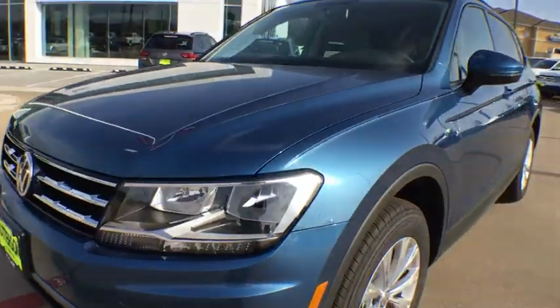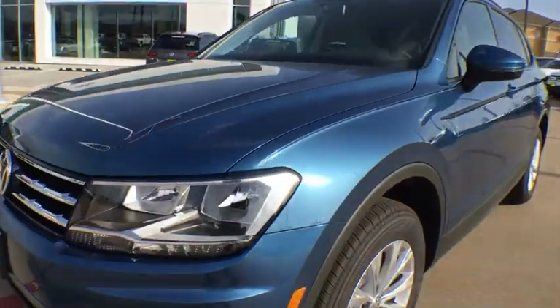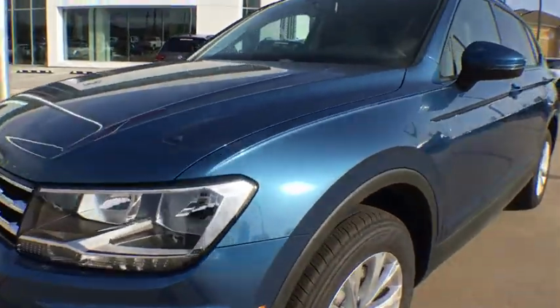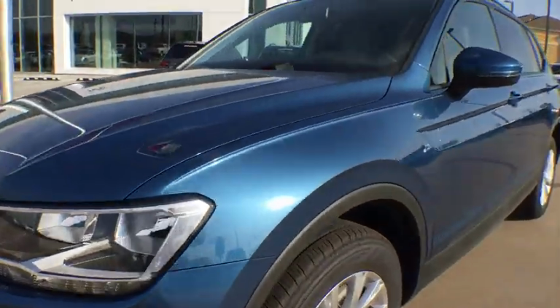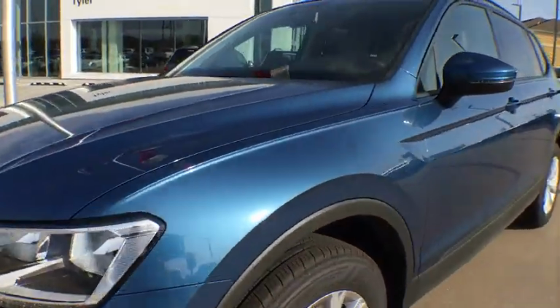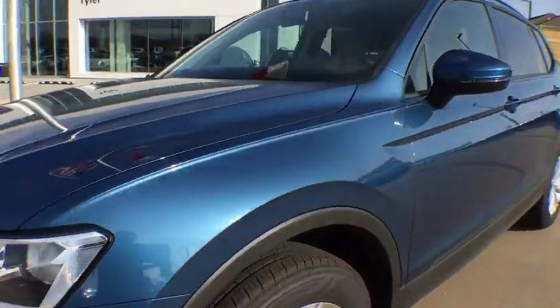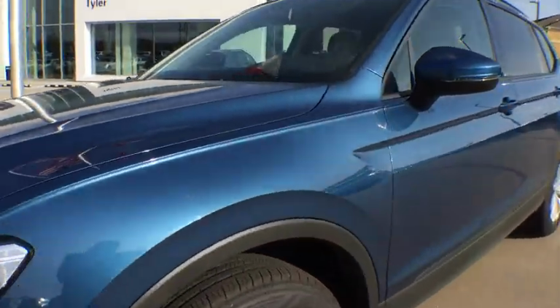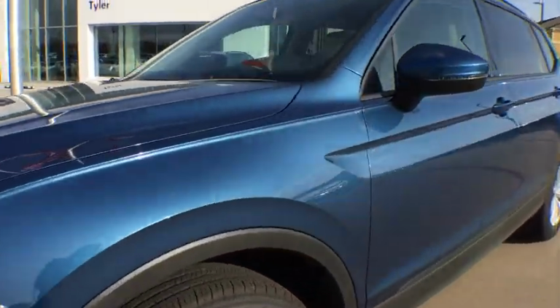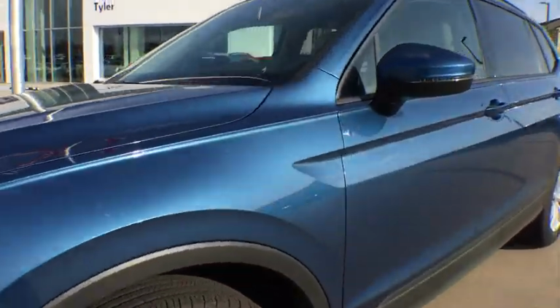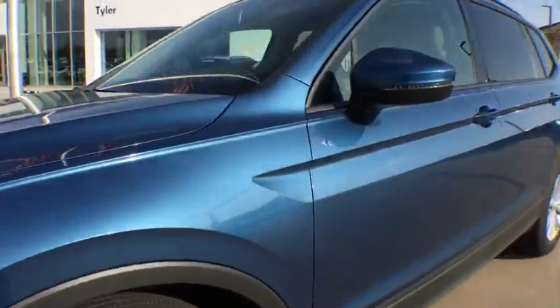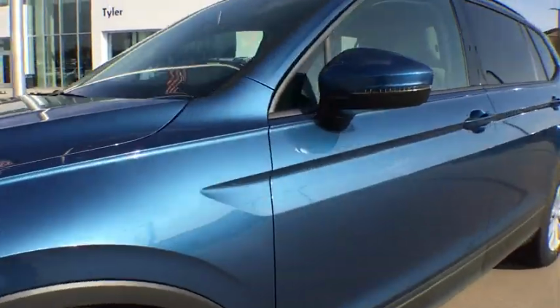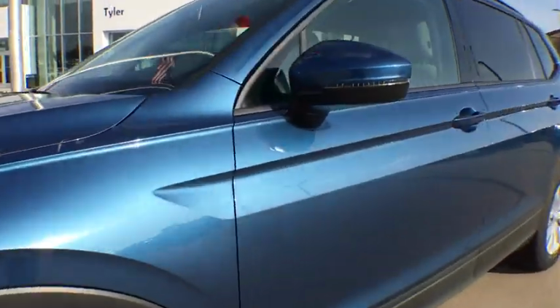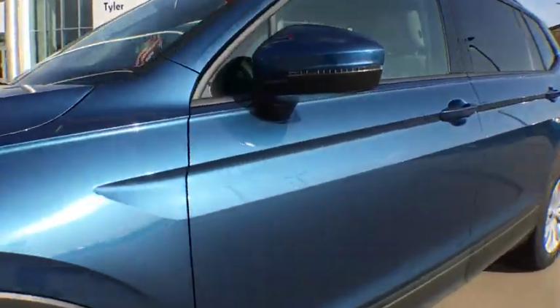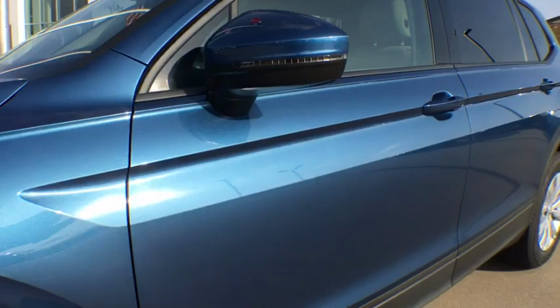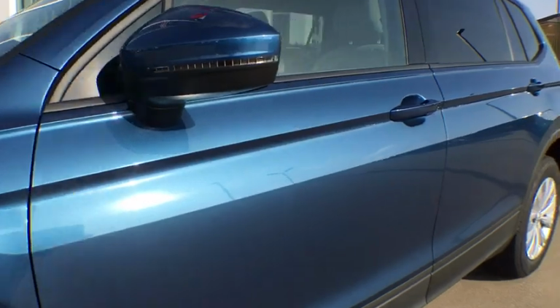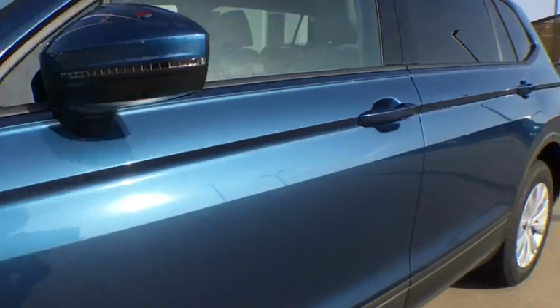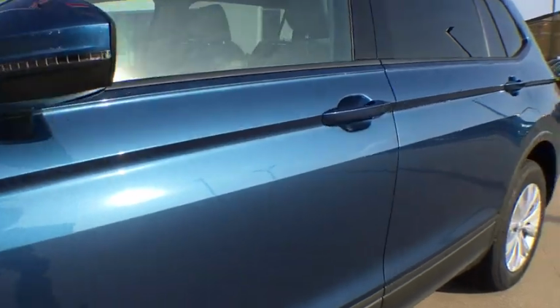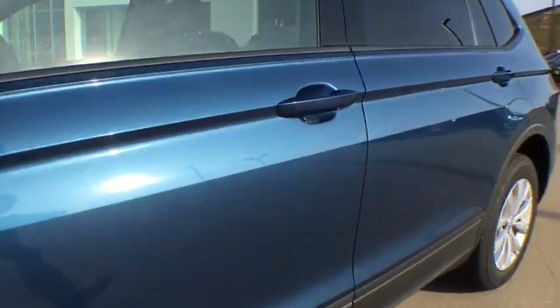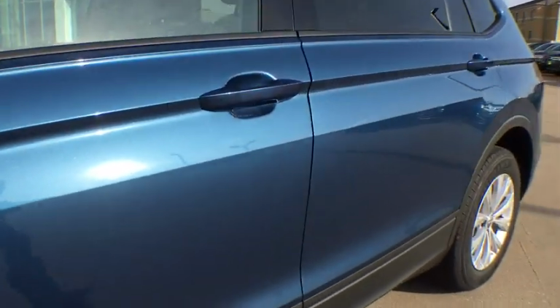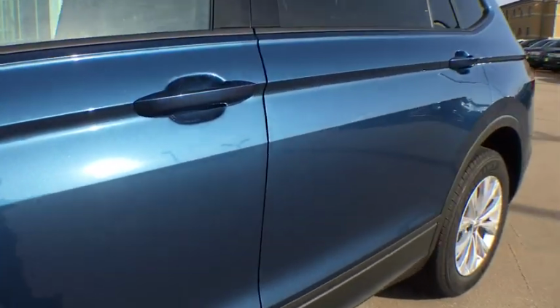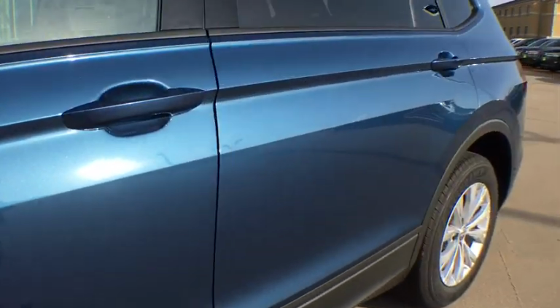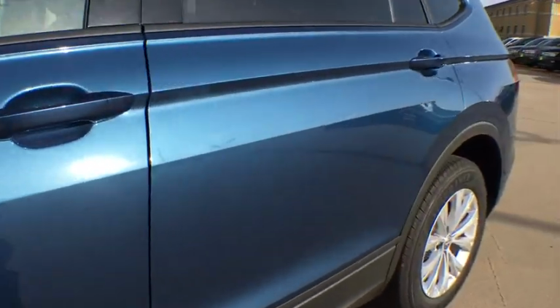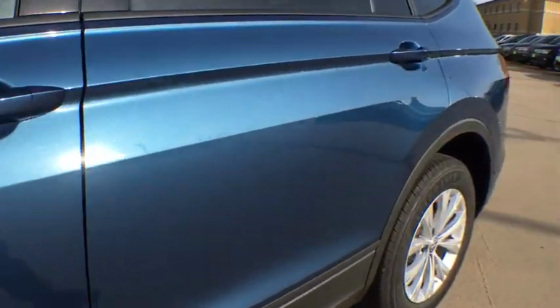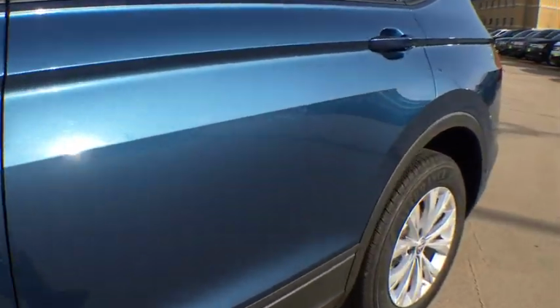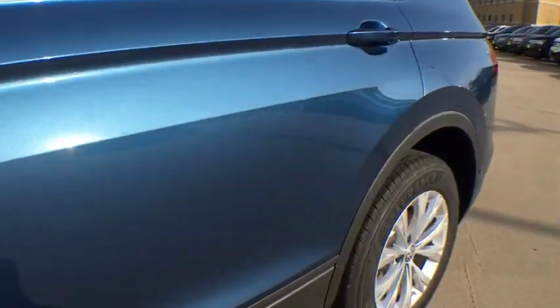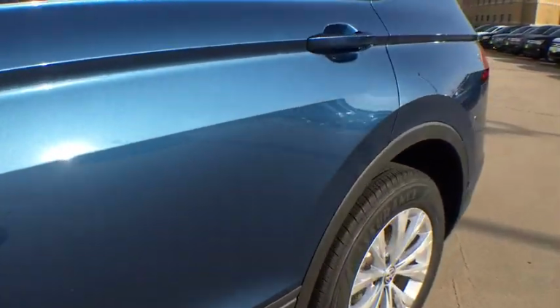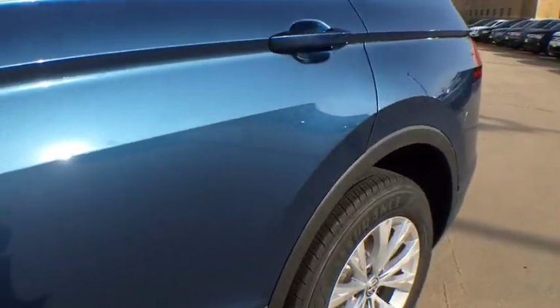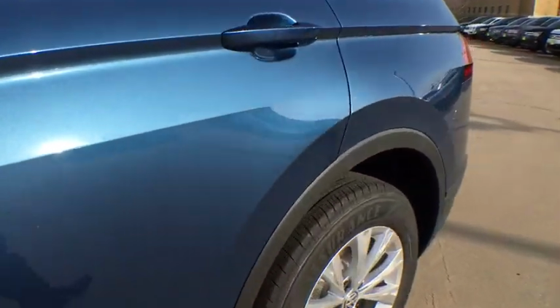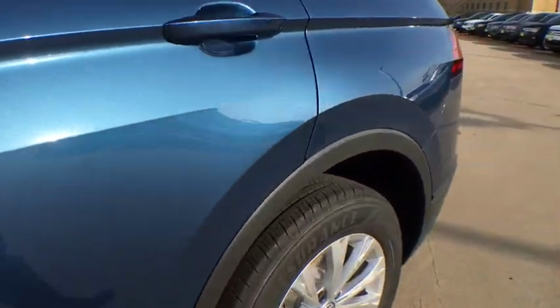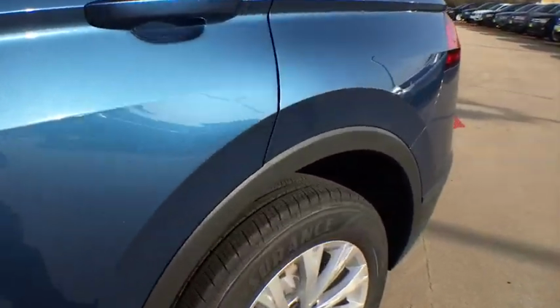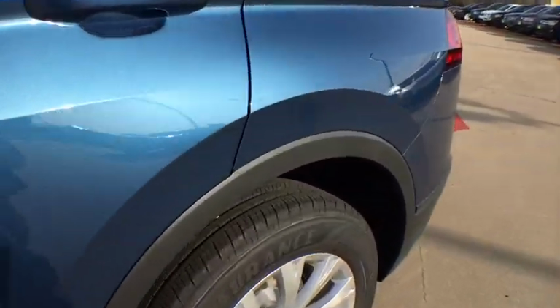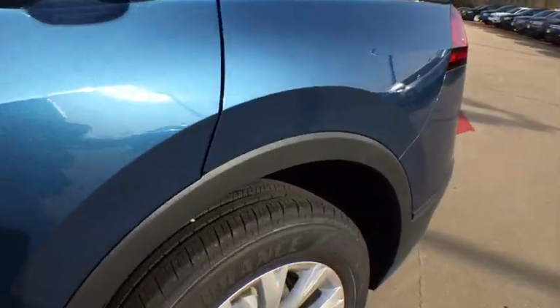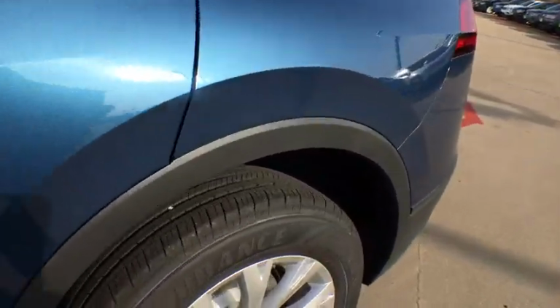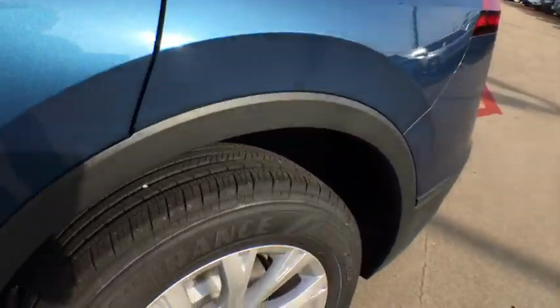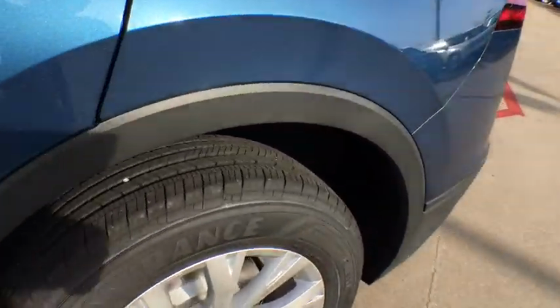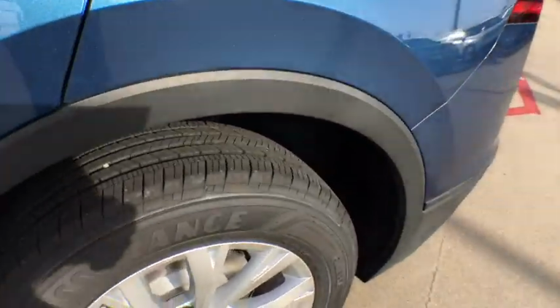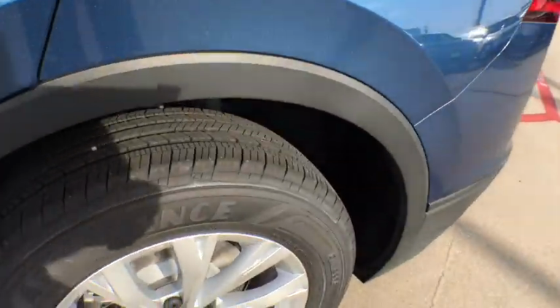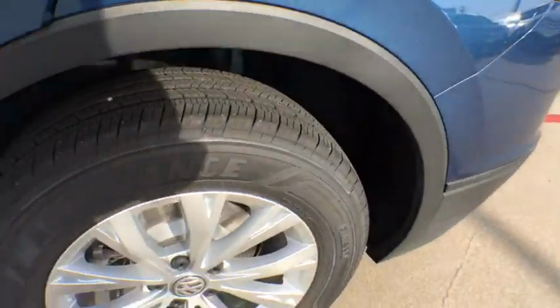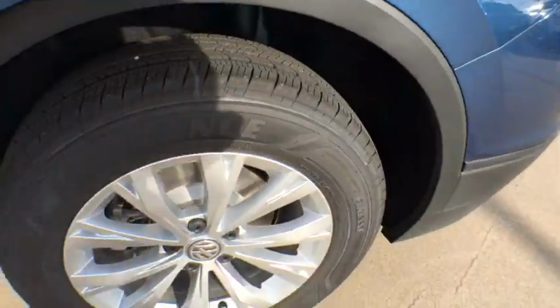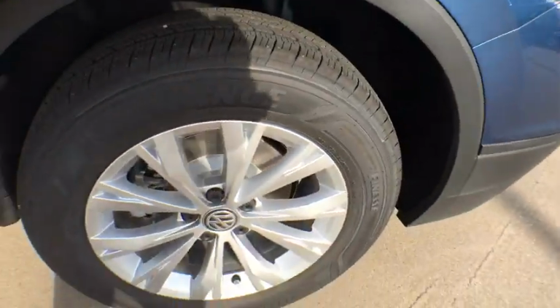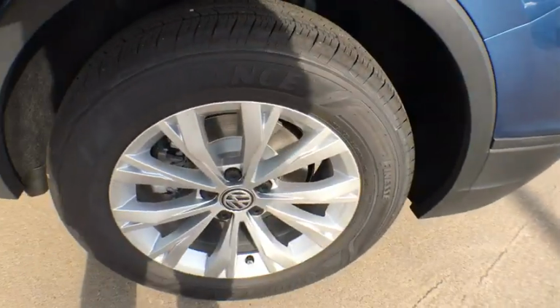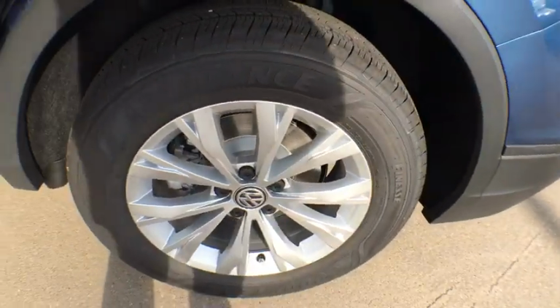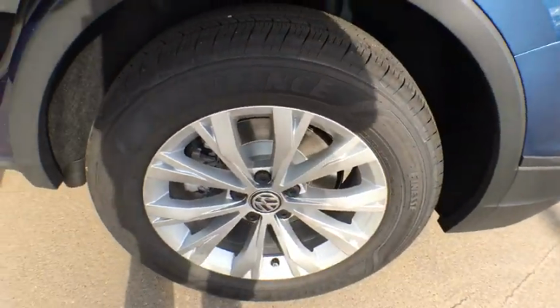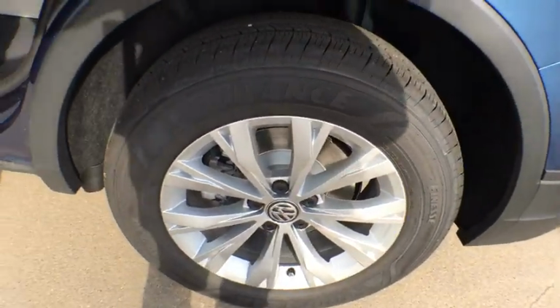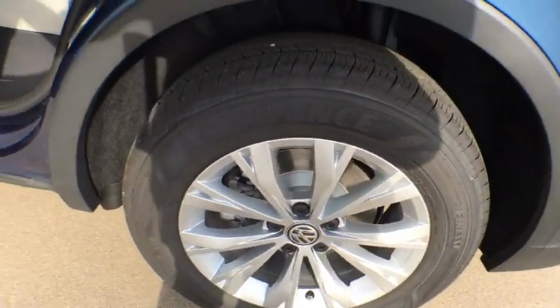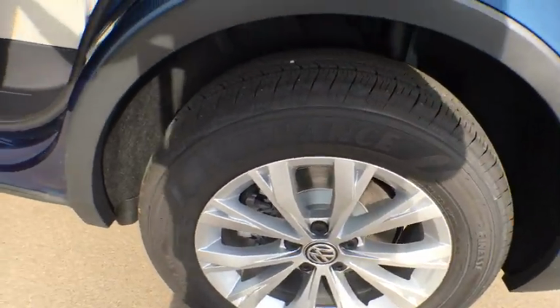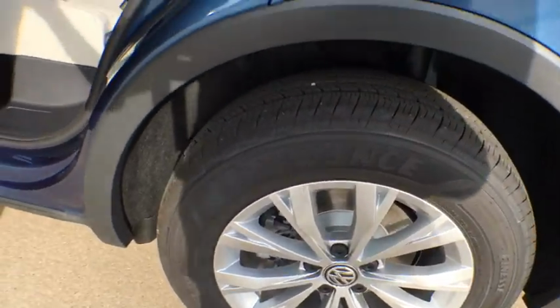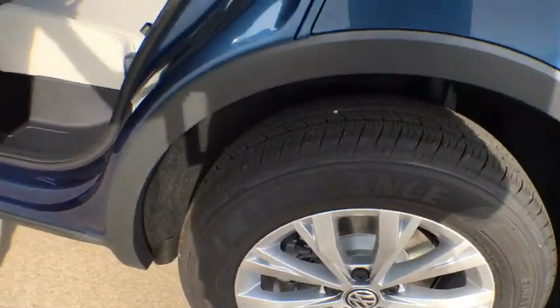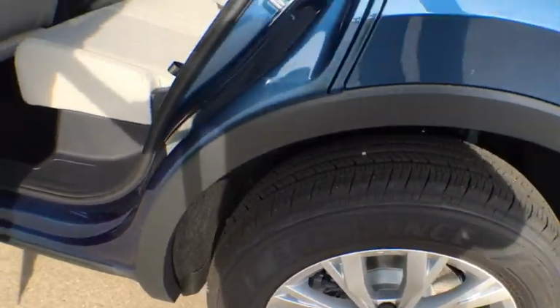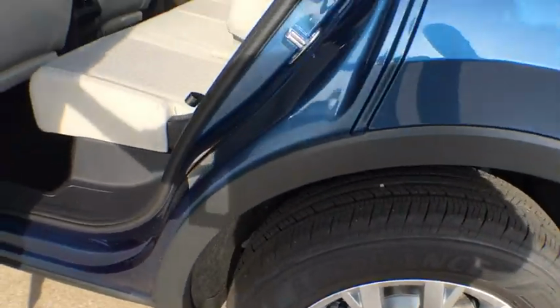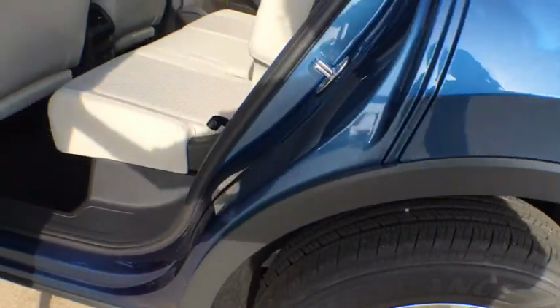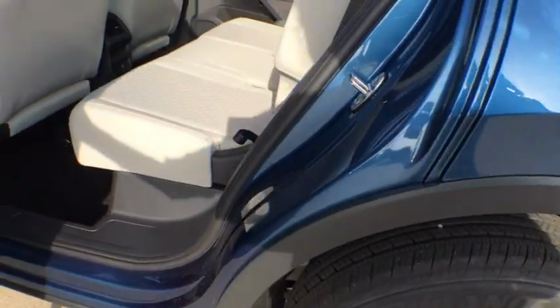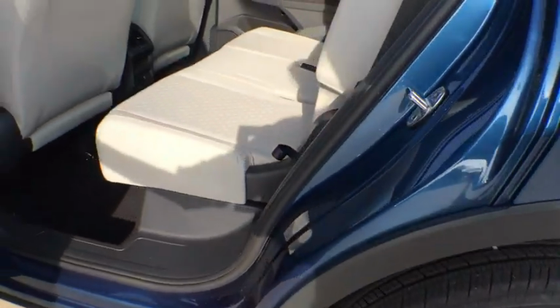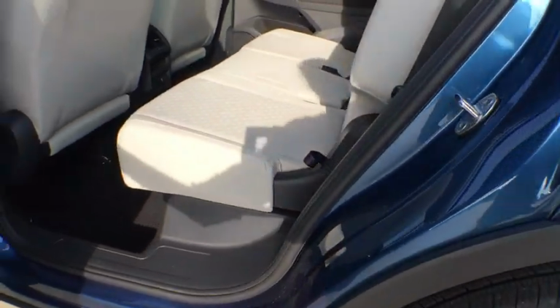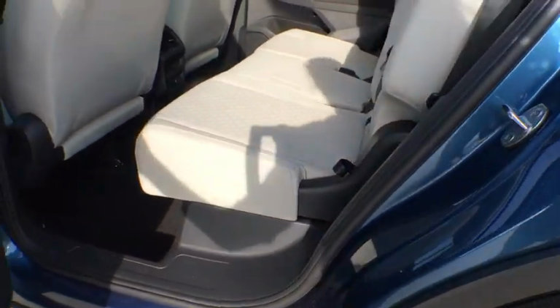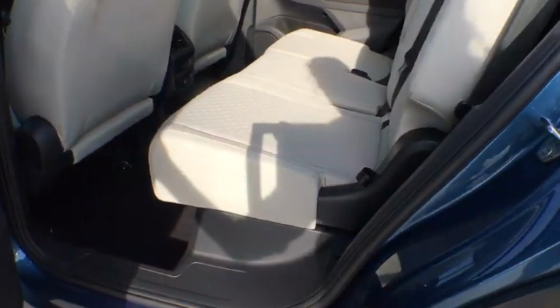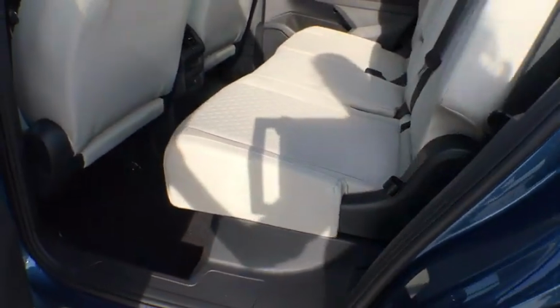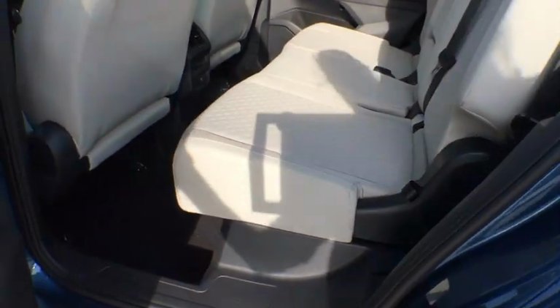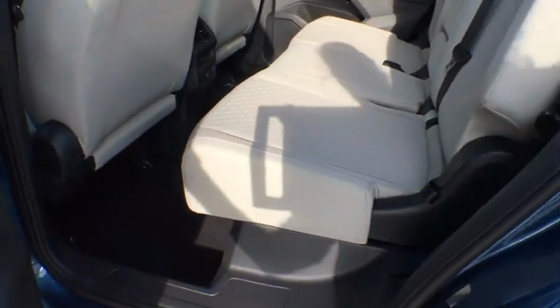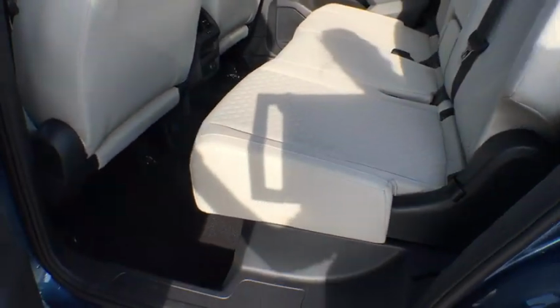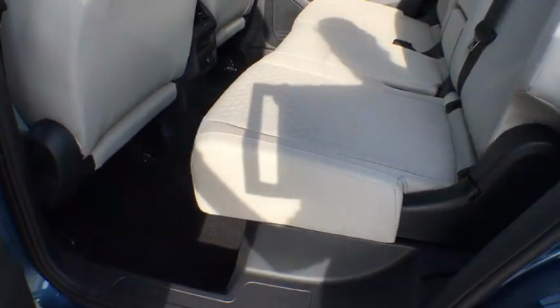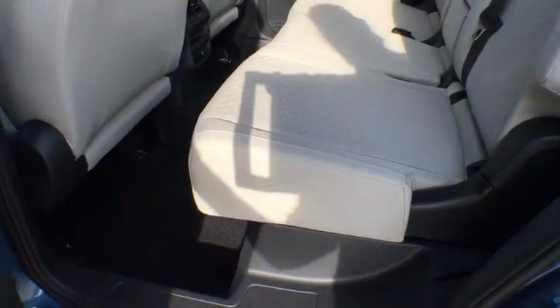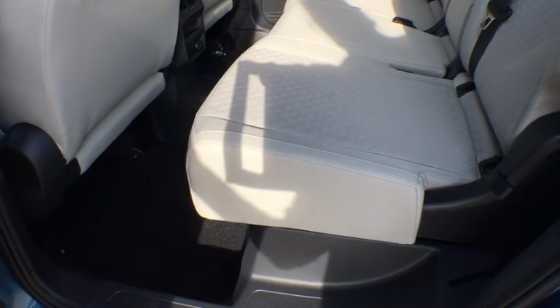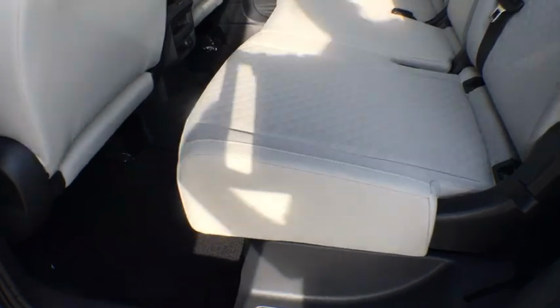Panic alarm, remote keyless entry, brake assist, rear window wiper, driver vanity mirror, front reading lamp.